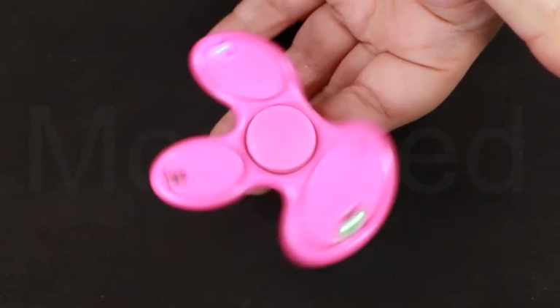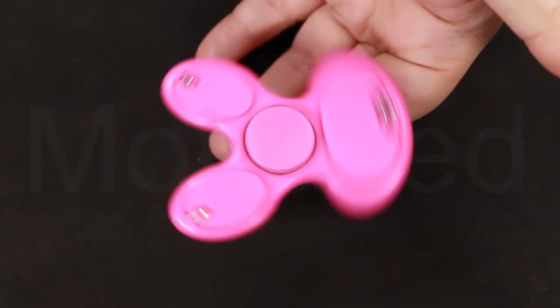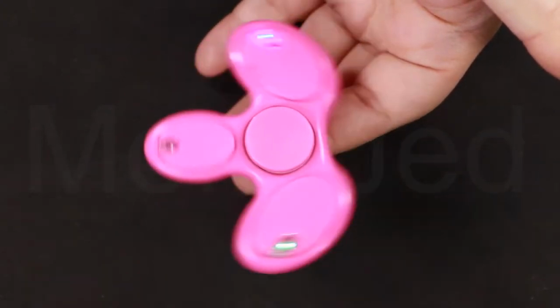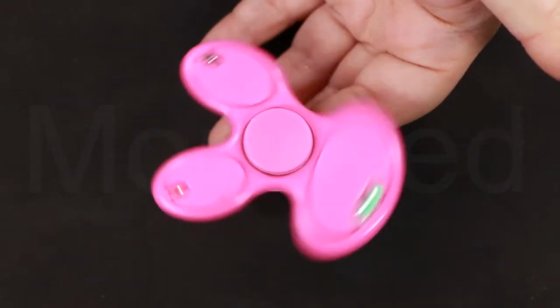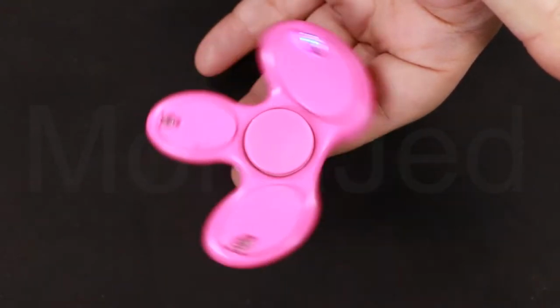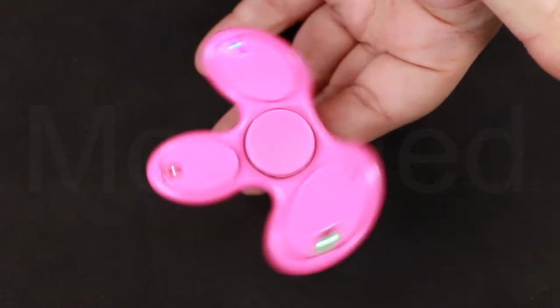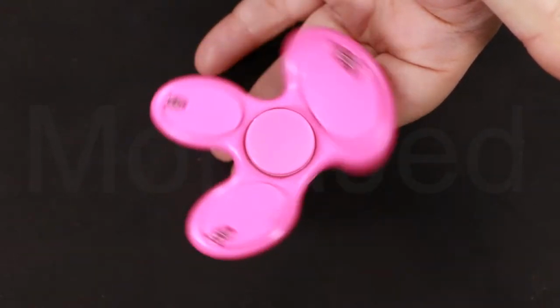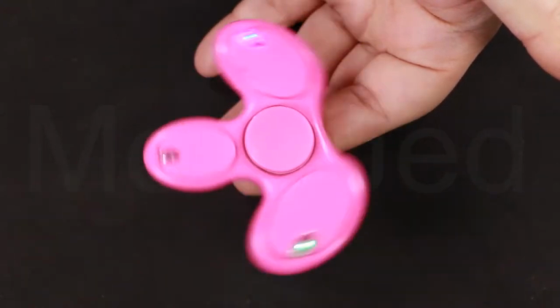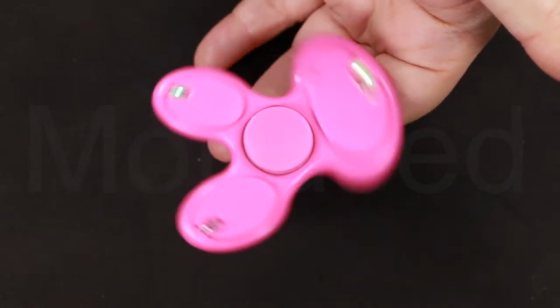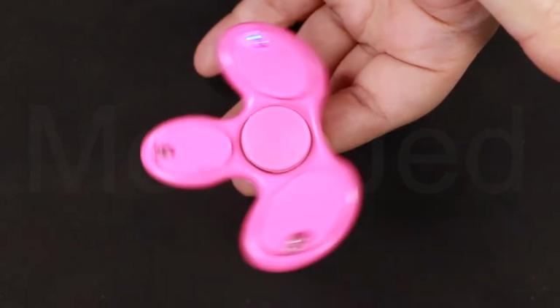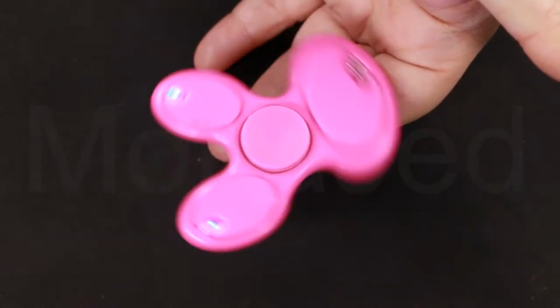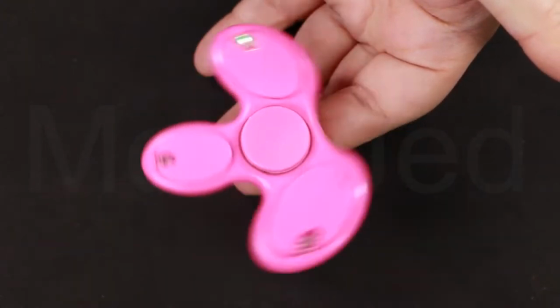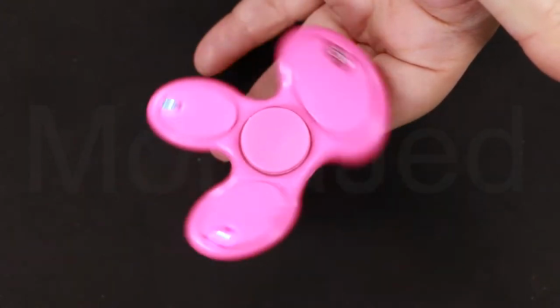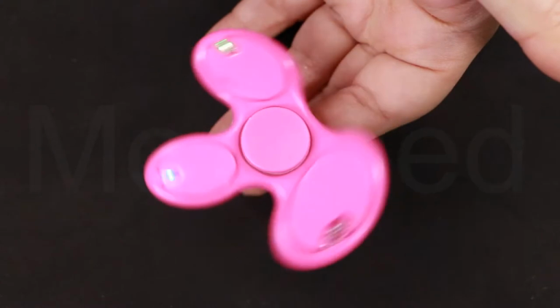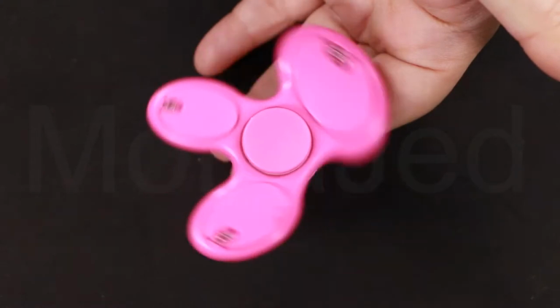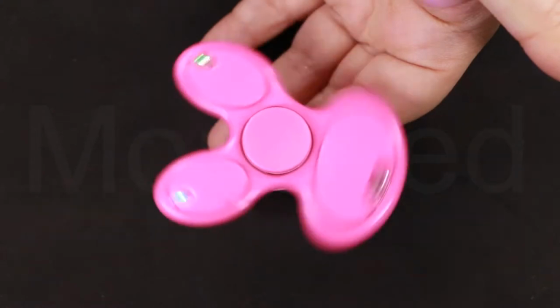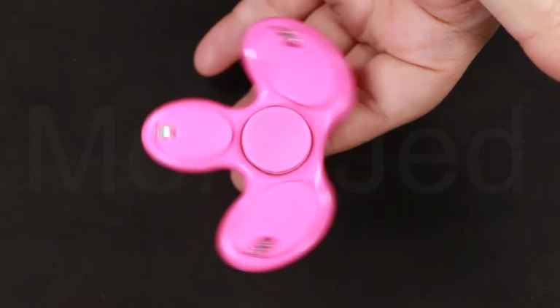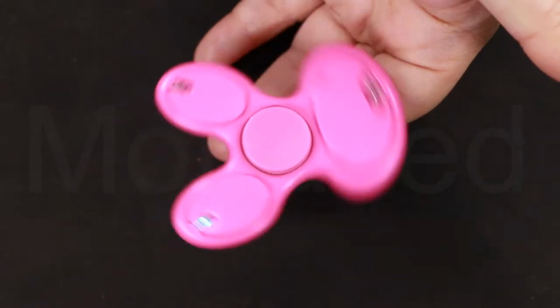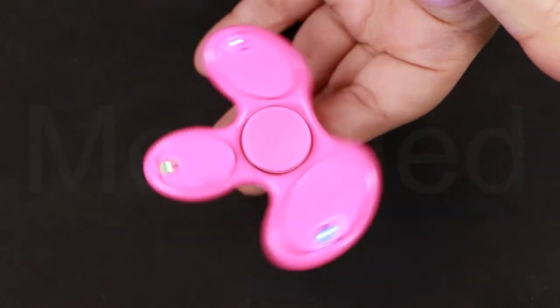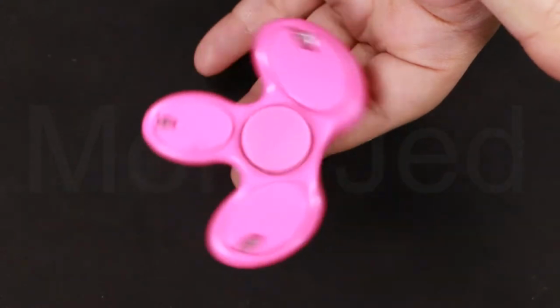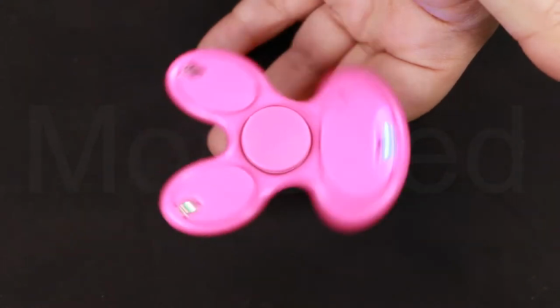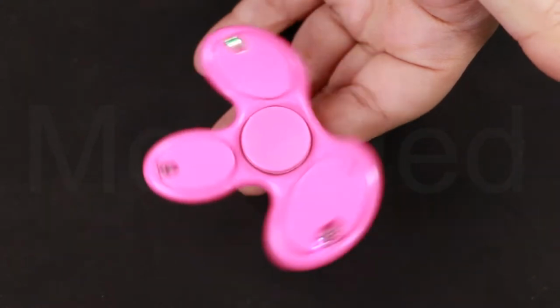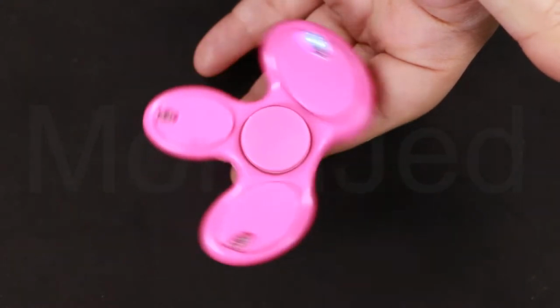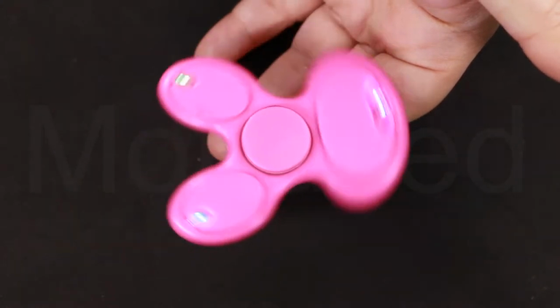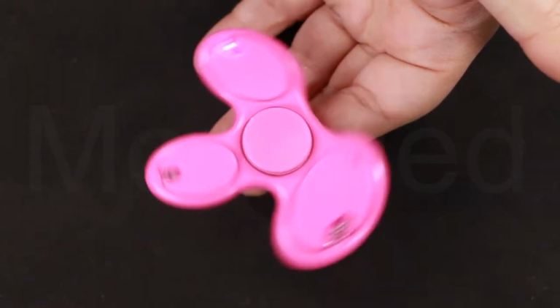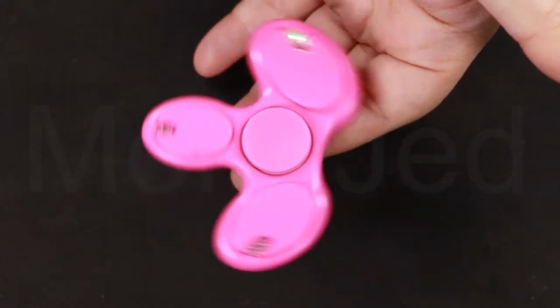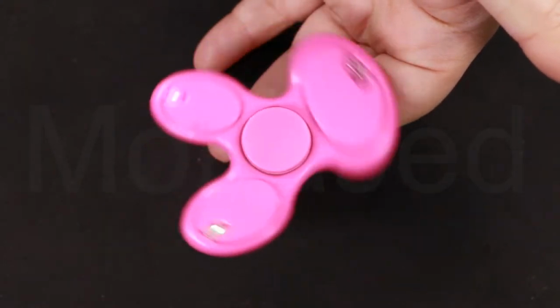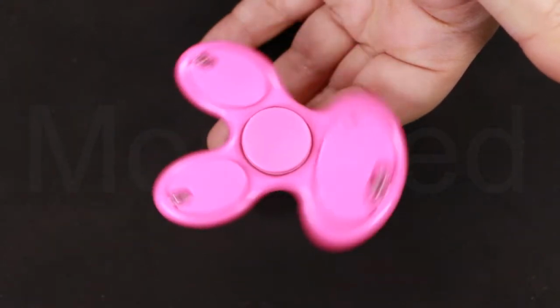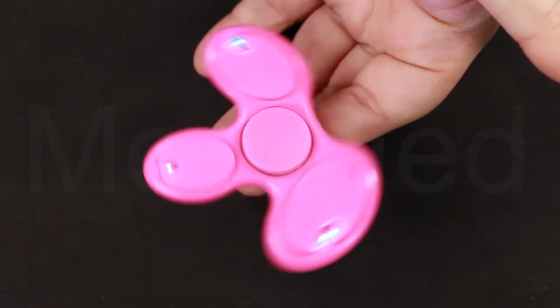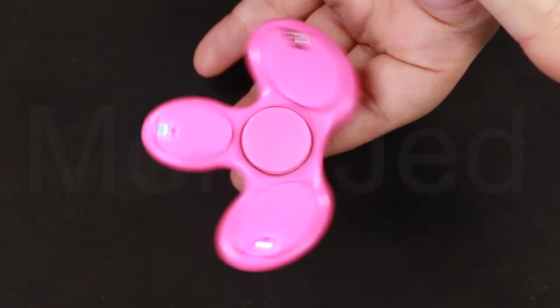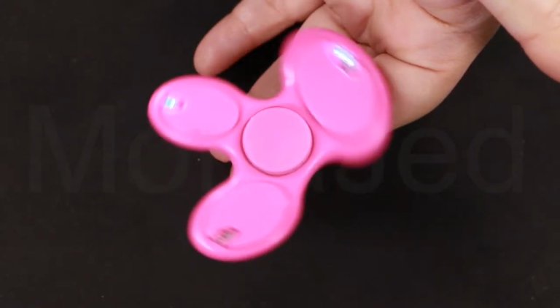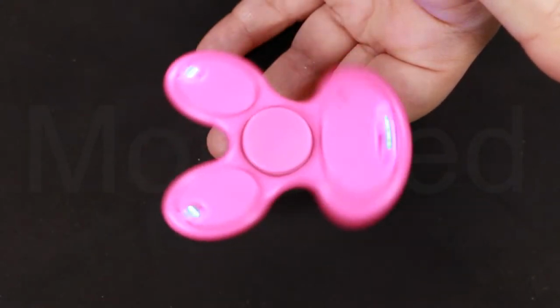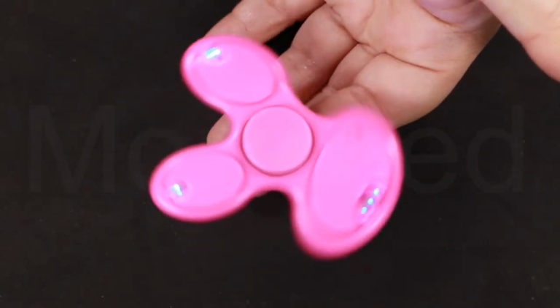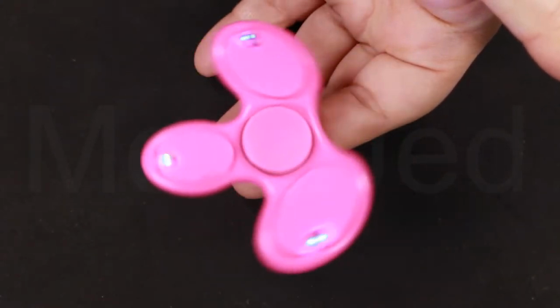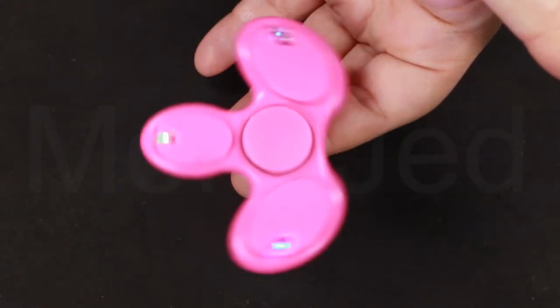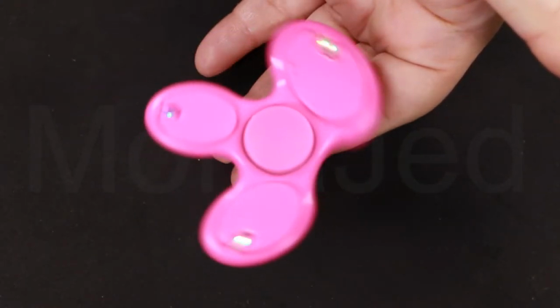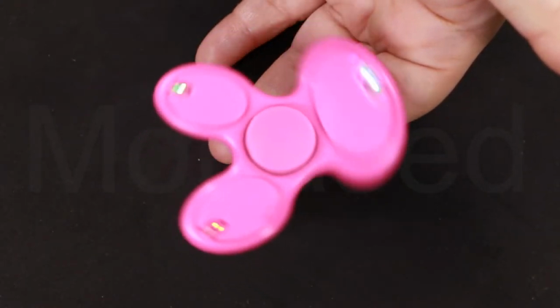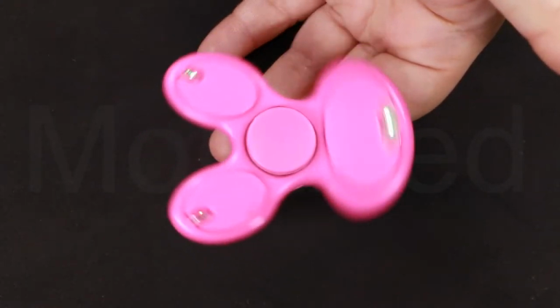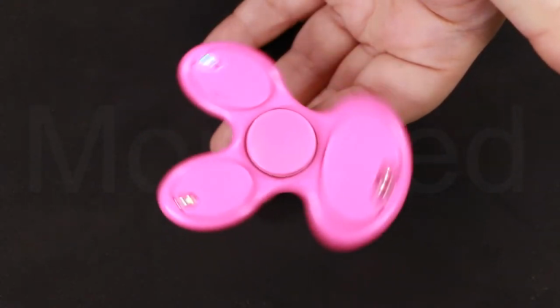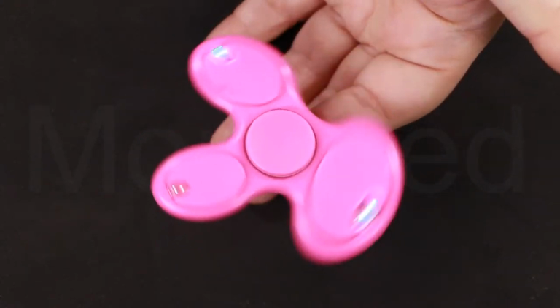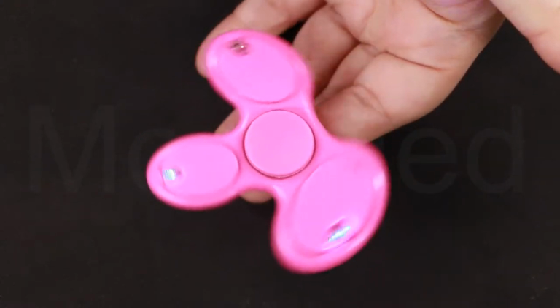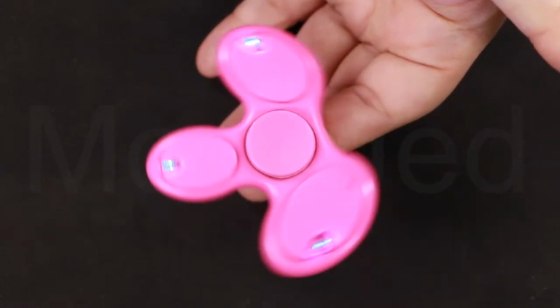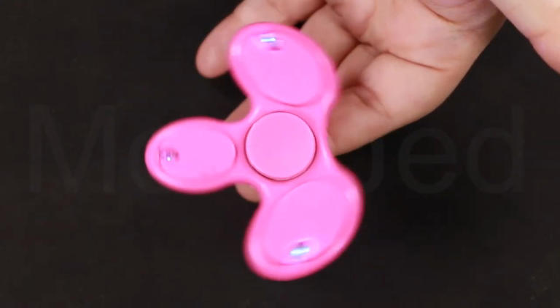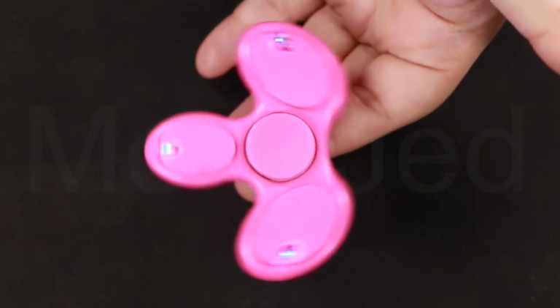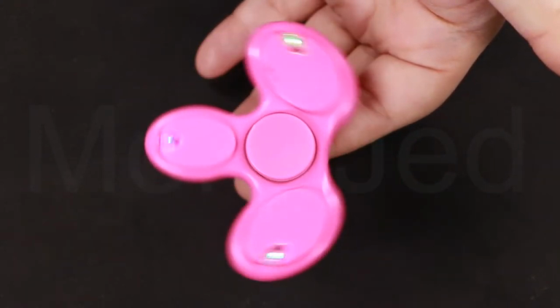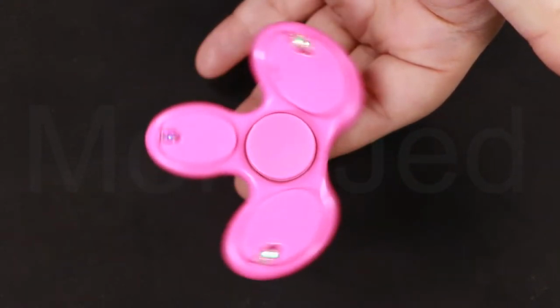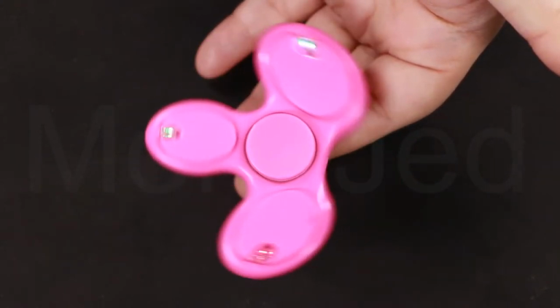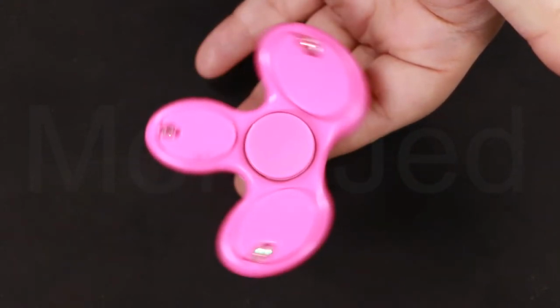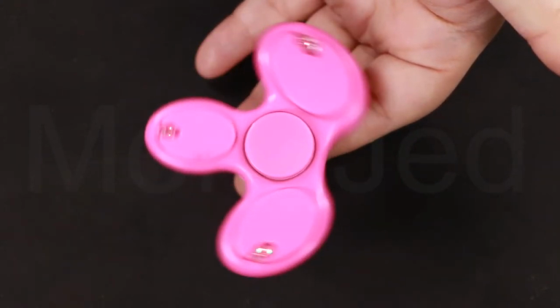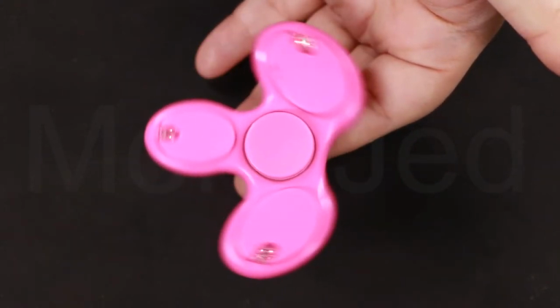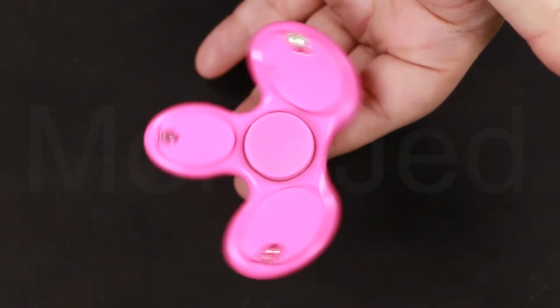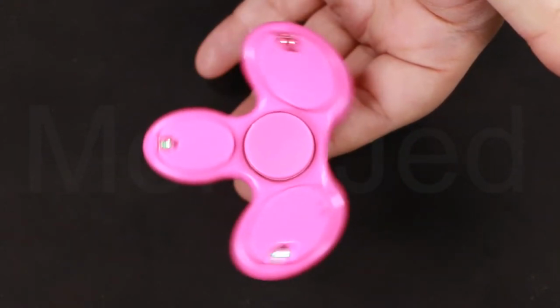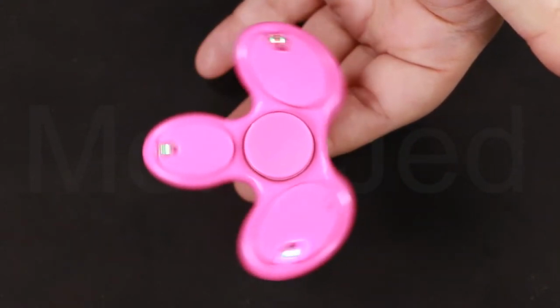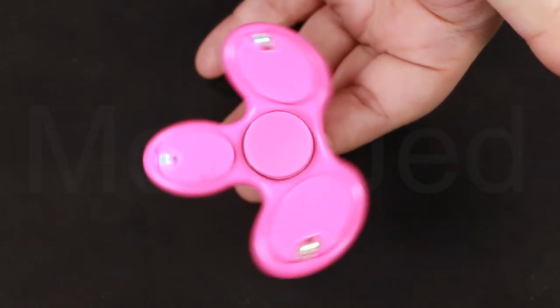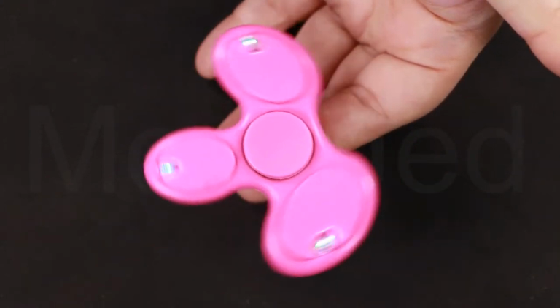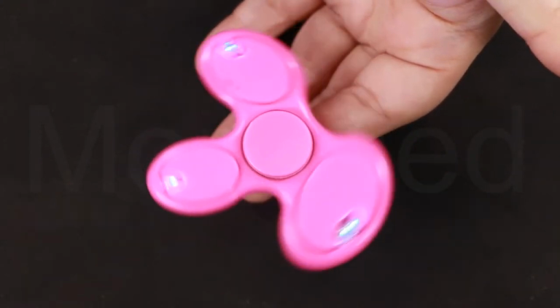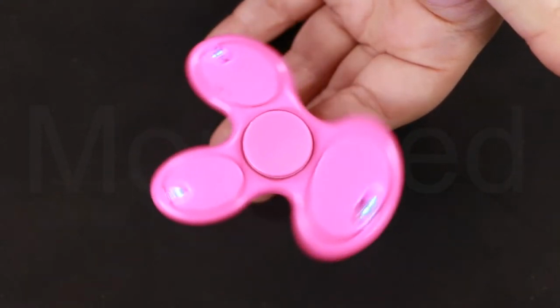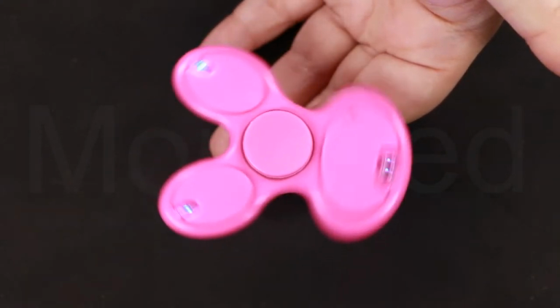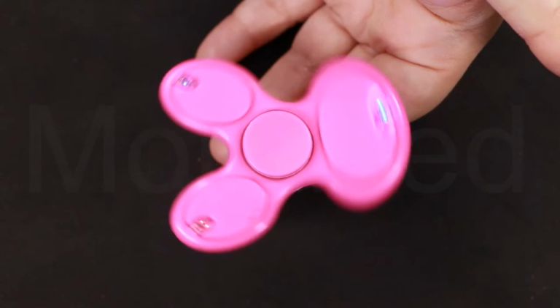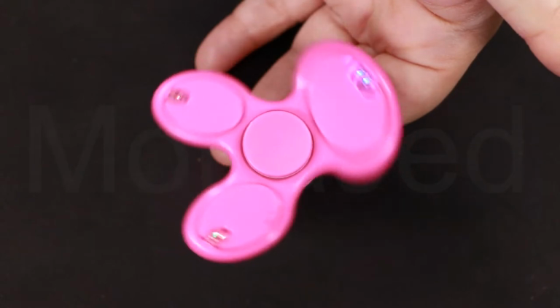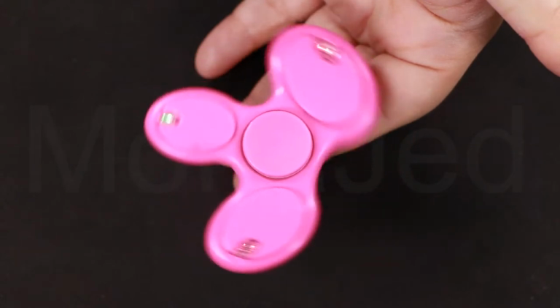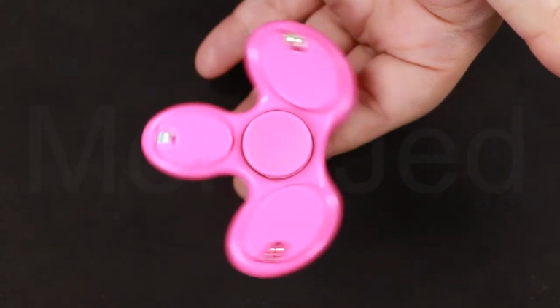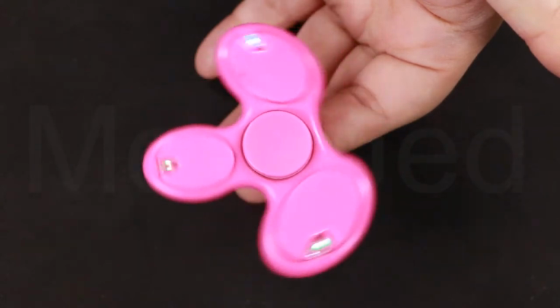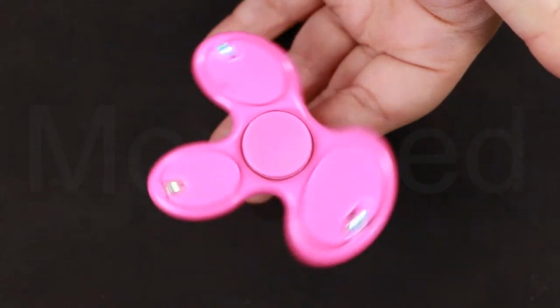Today we are going to examine some of the fascinating science behind fidget spinners. Sure they spin, but why do they spin so smoothly?